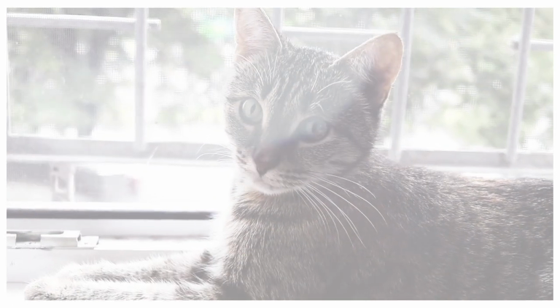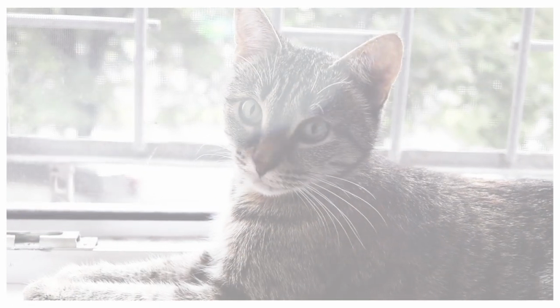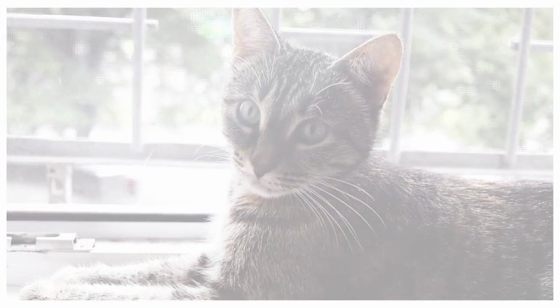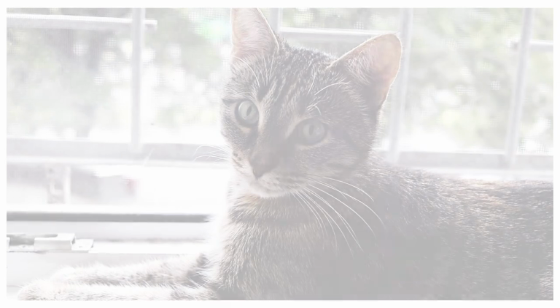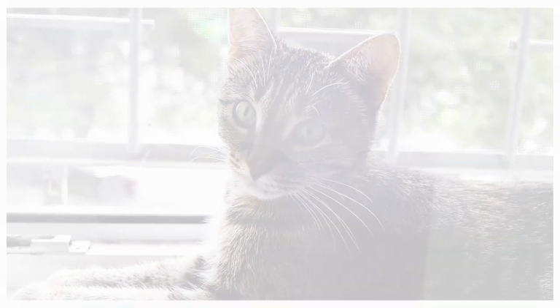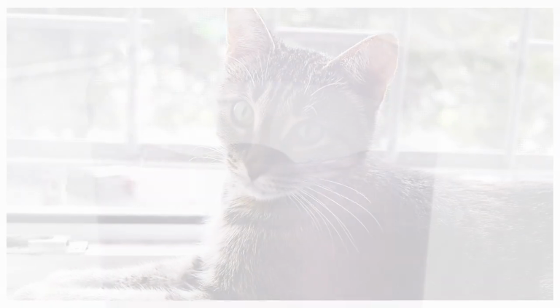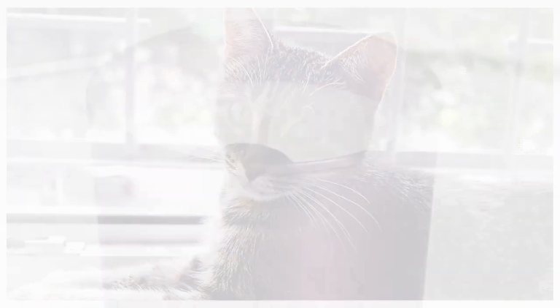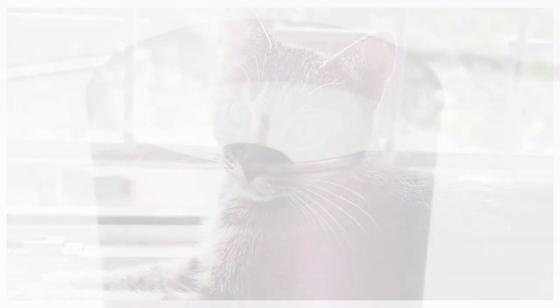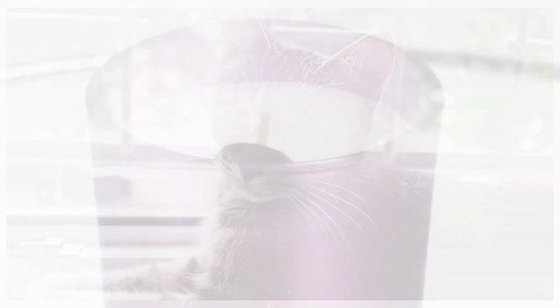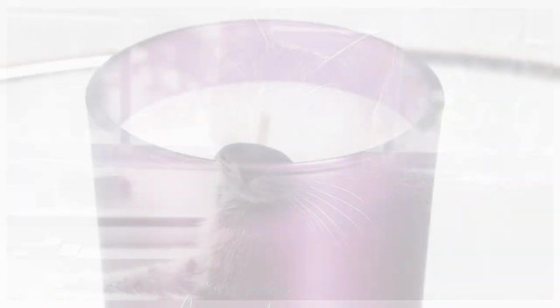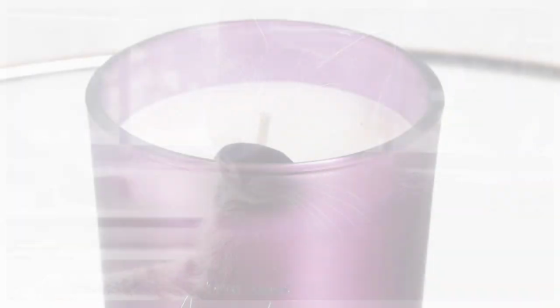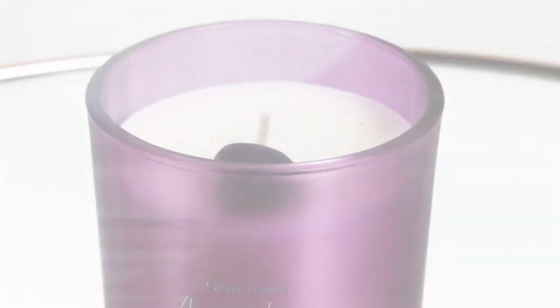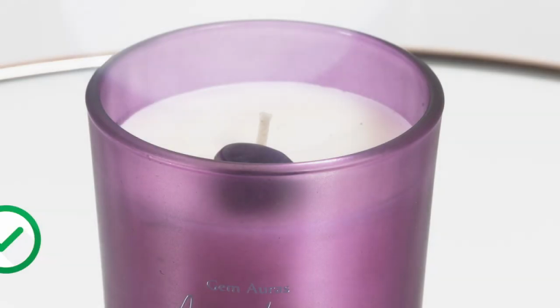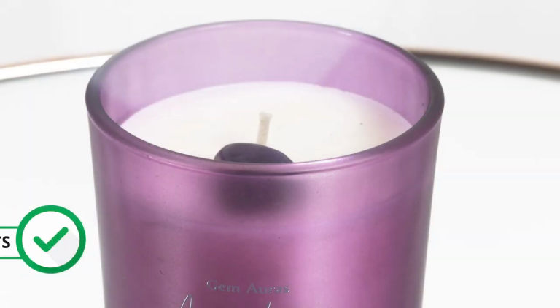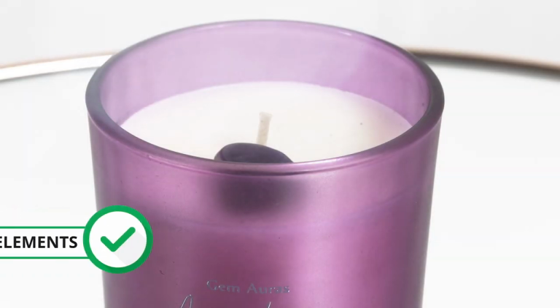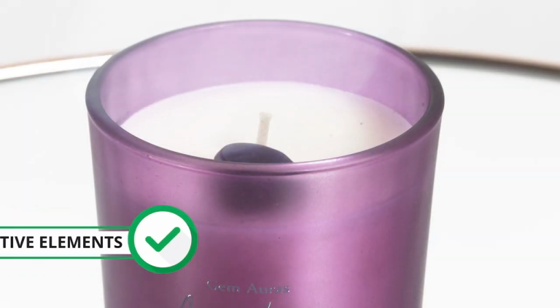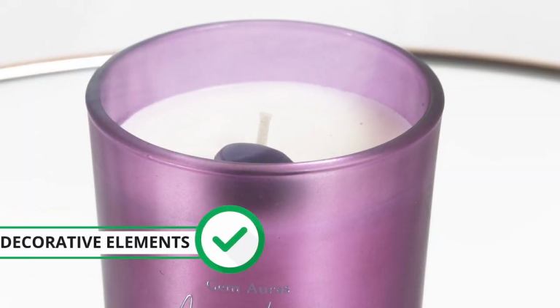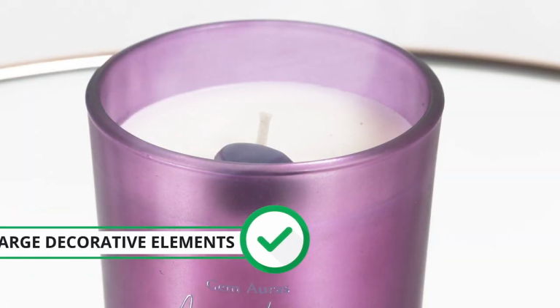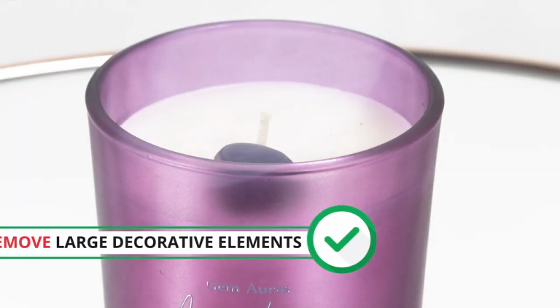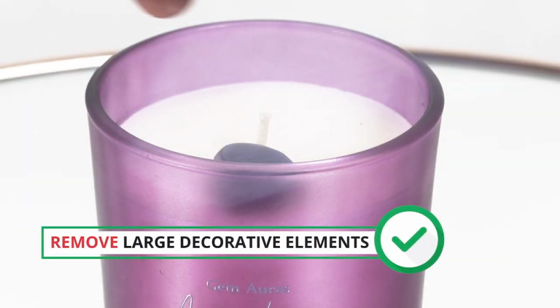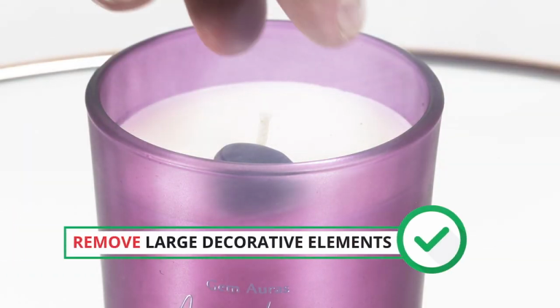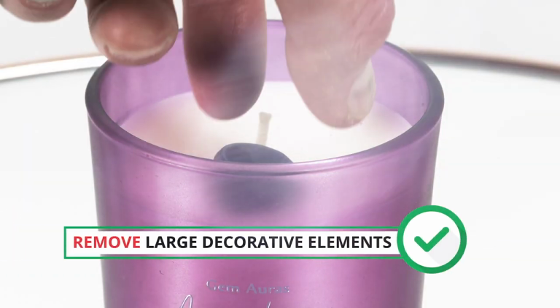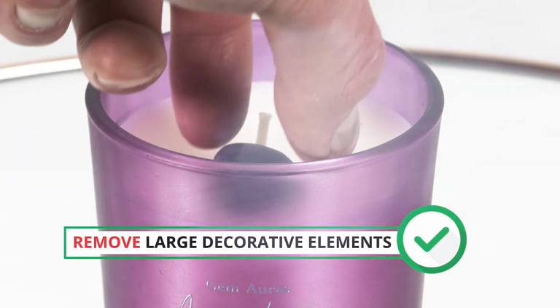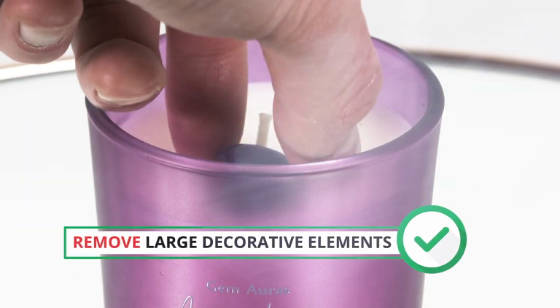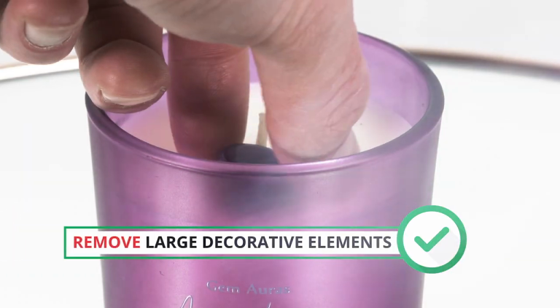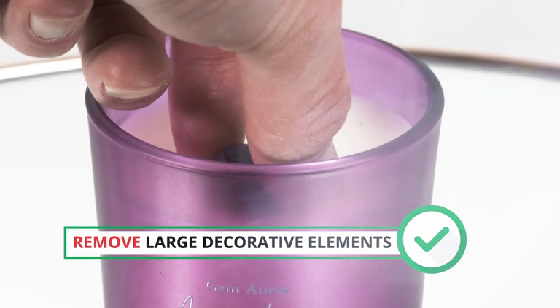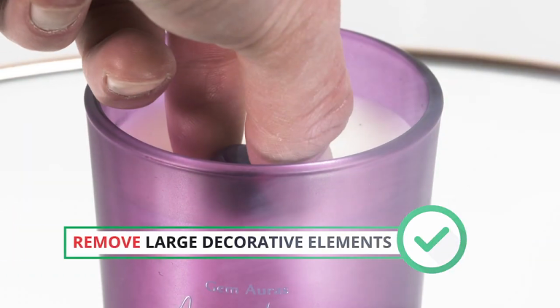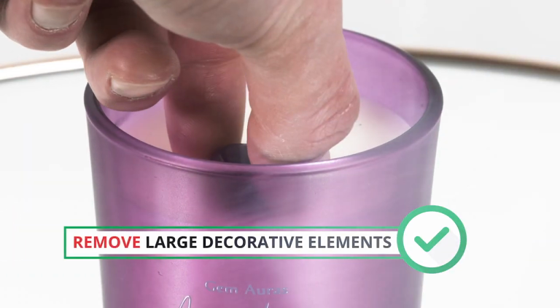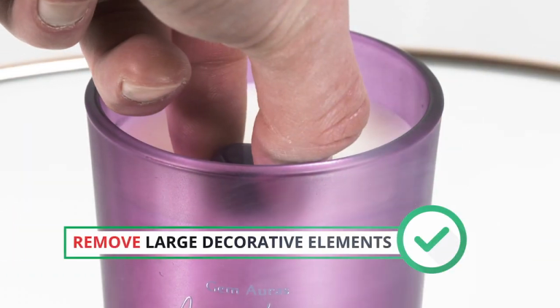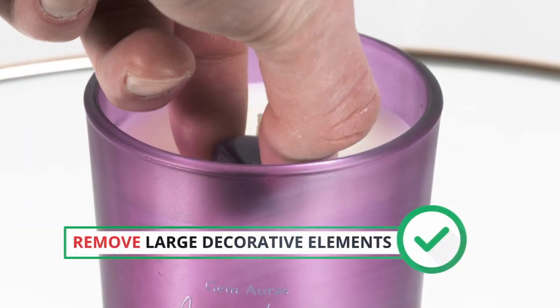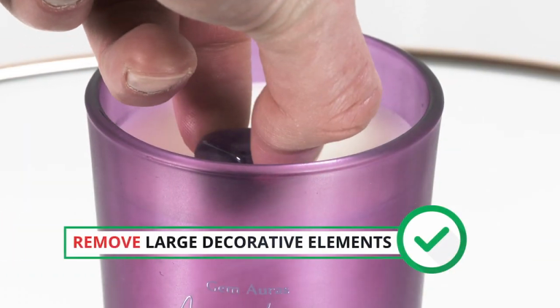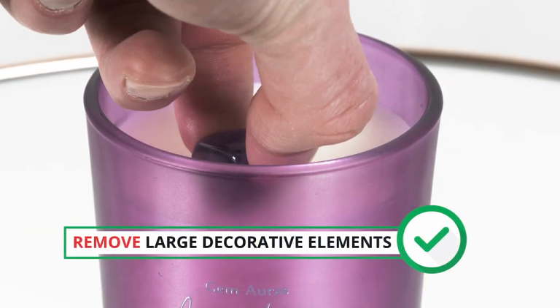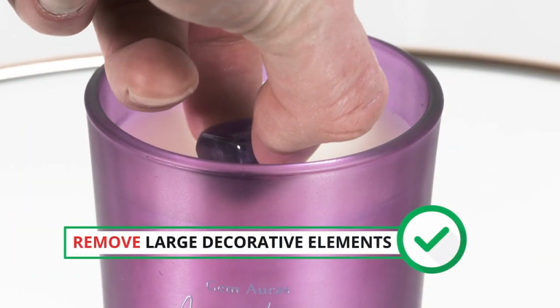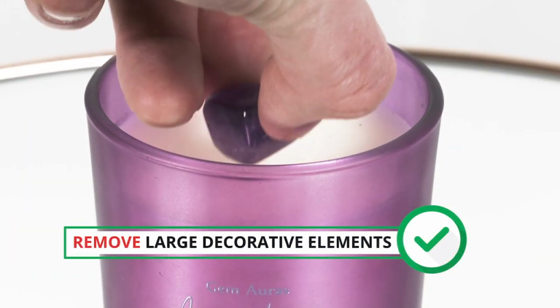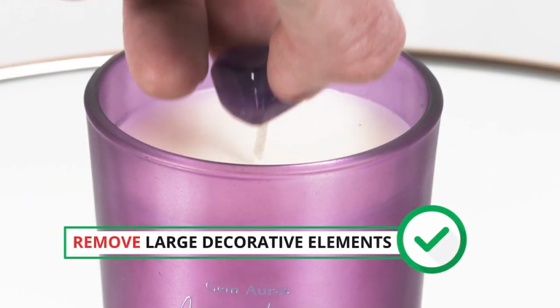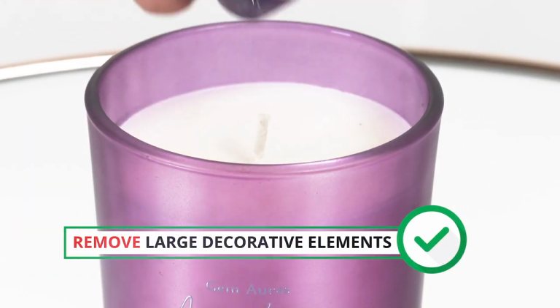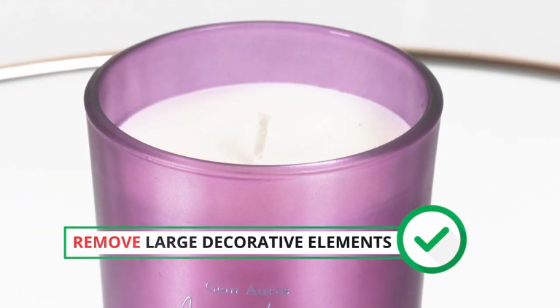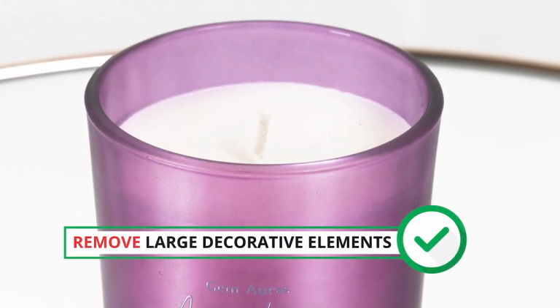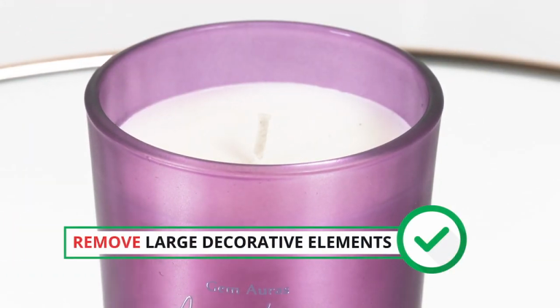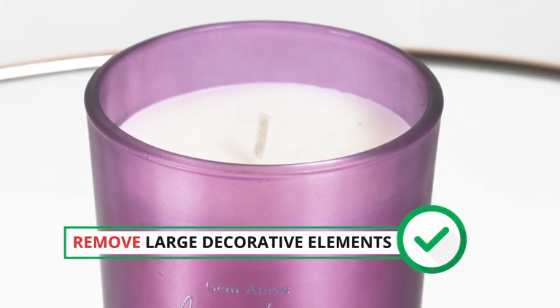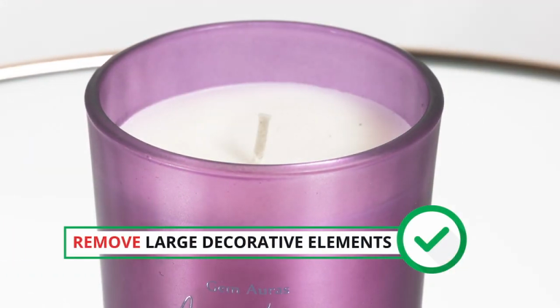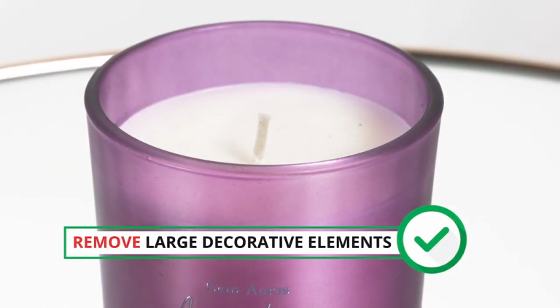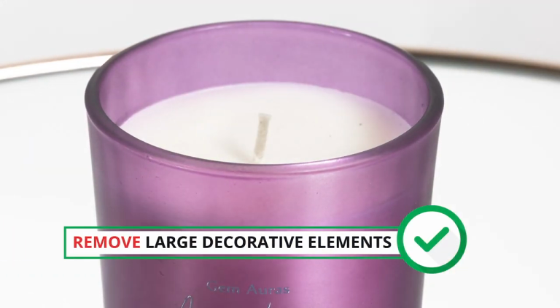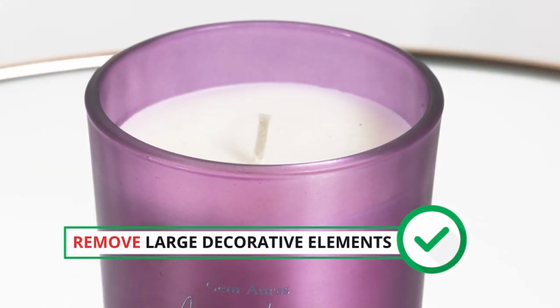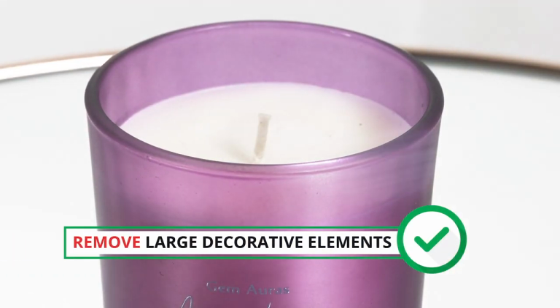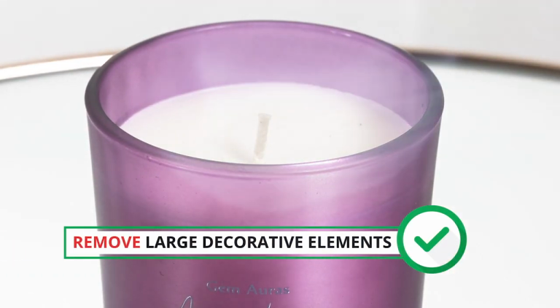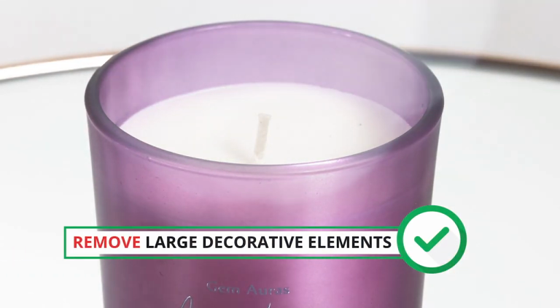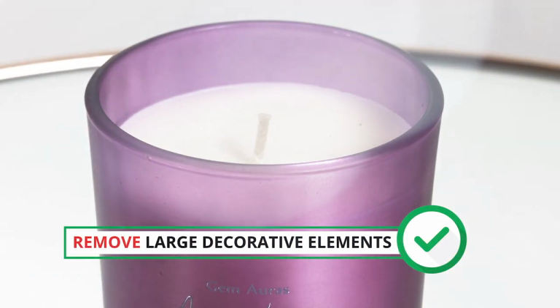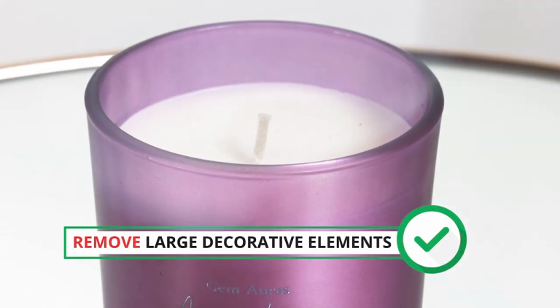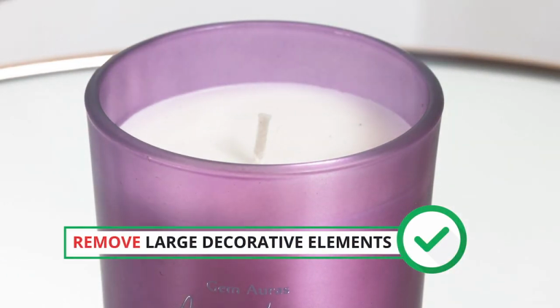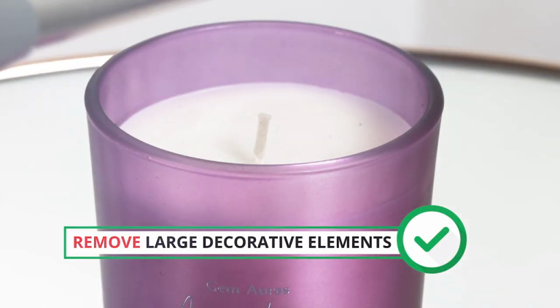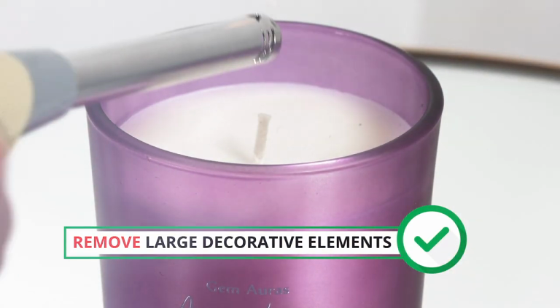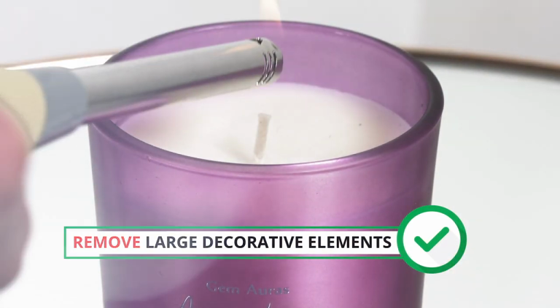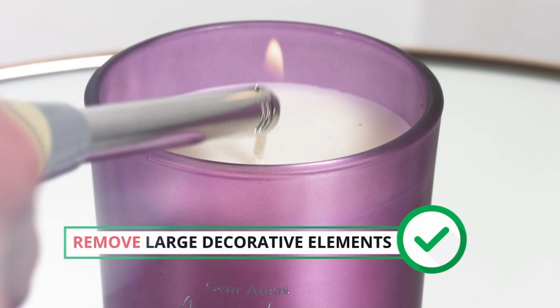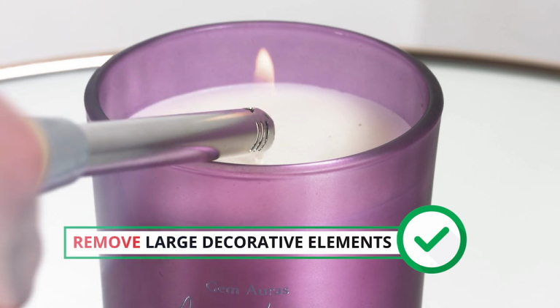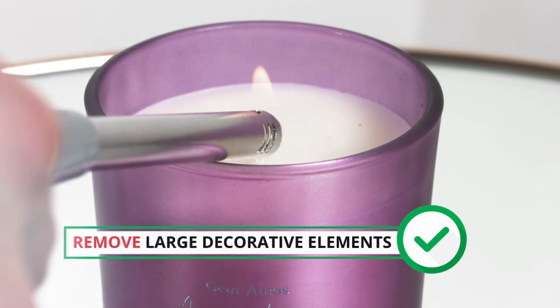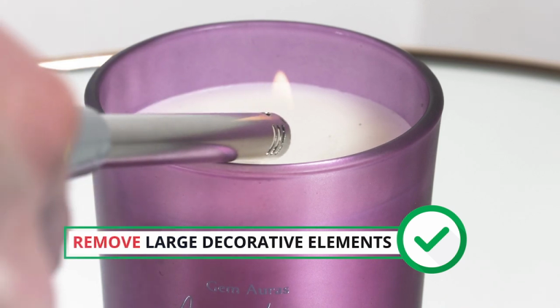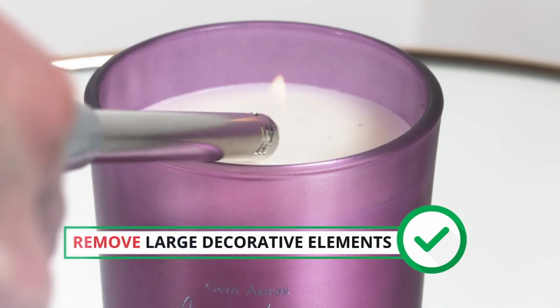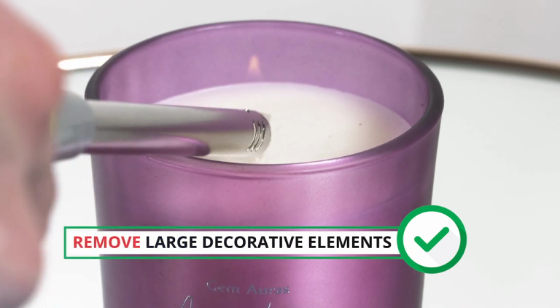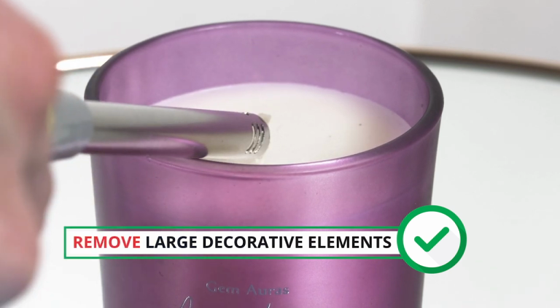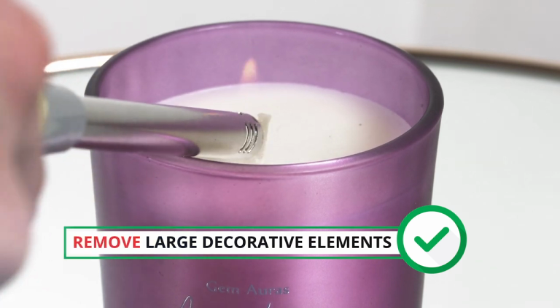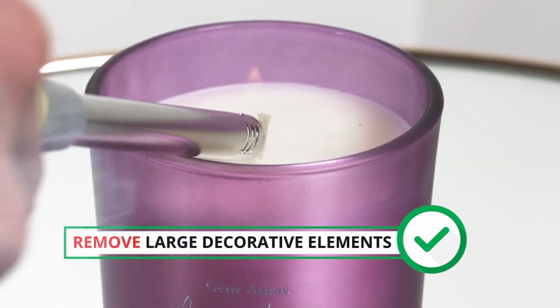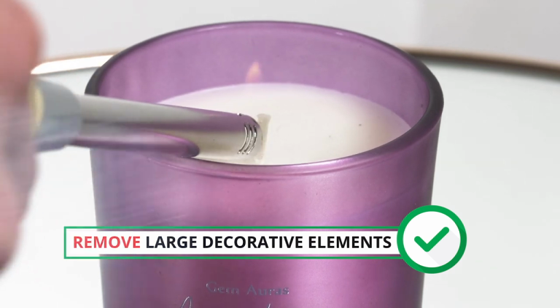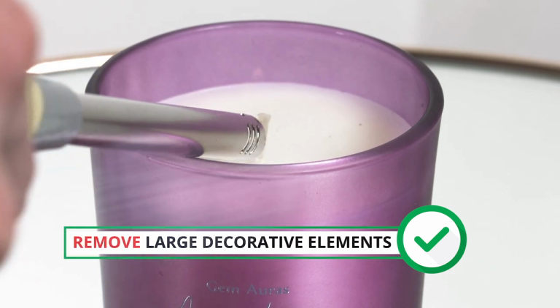Before lighting, remove any large decorative elements, i.e. large tumbled stones, before the first burn.